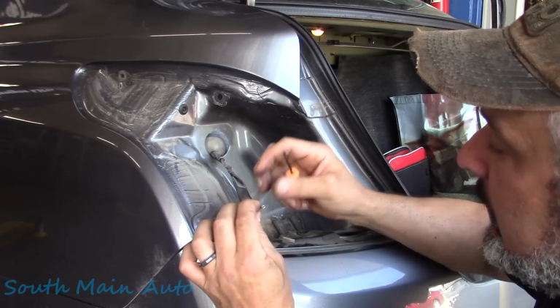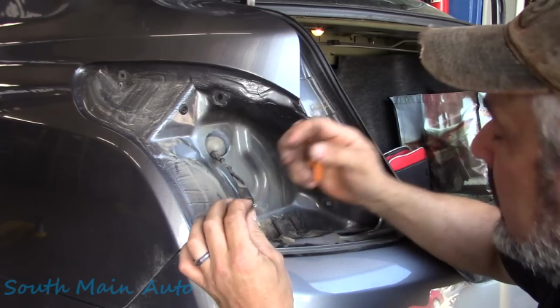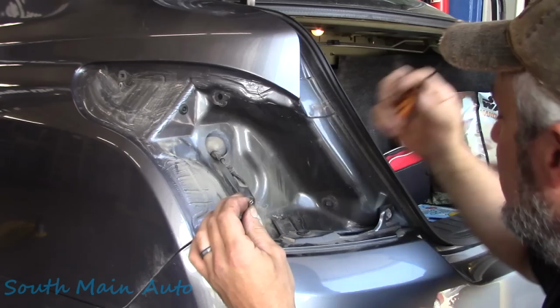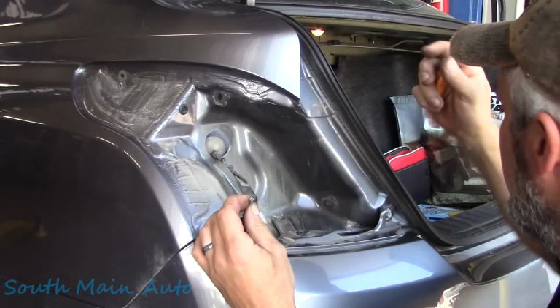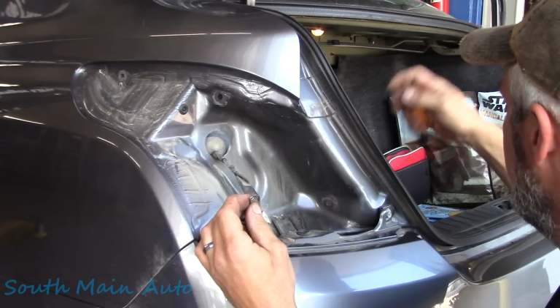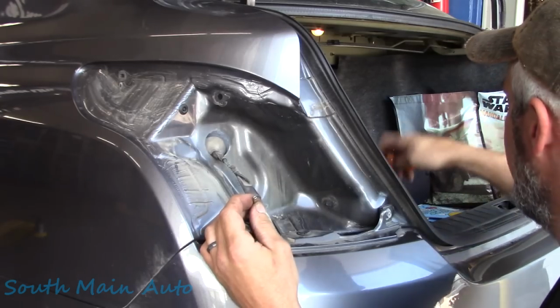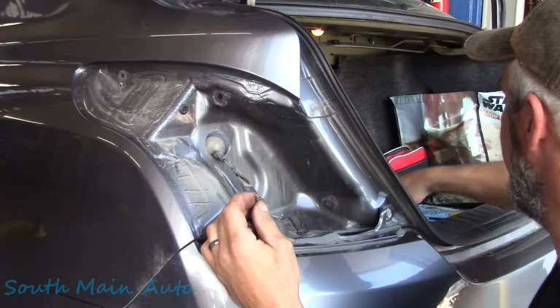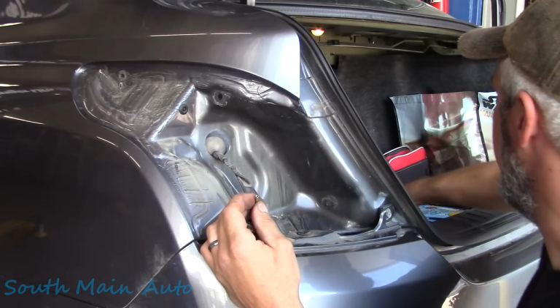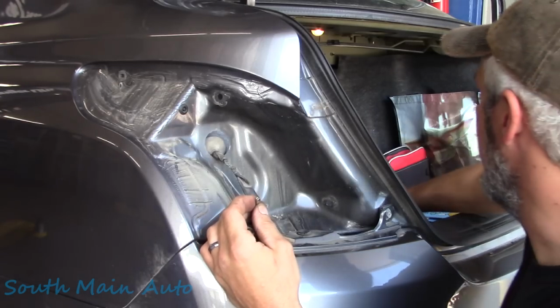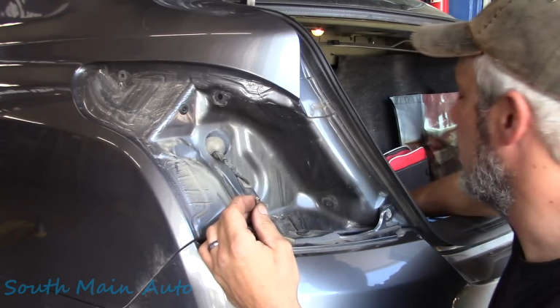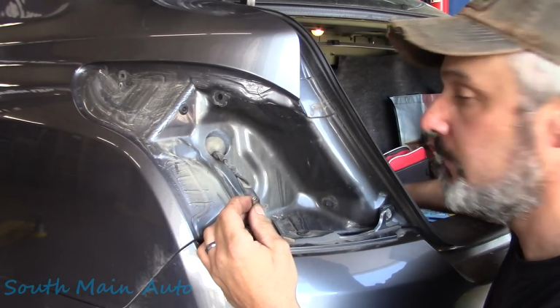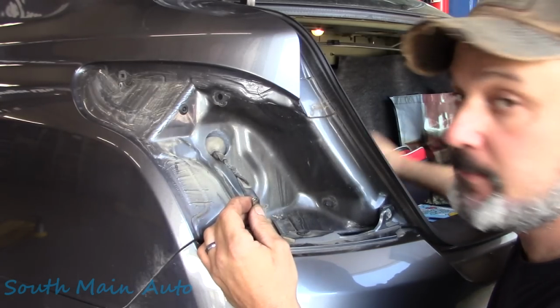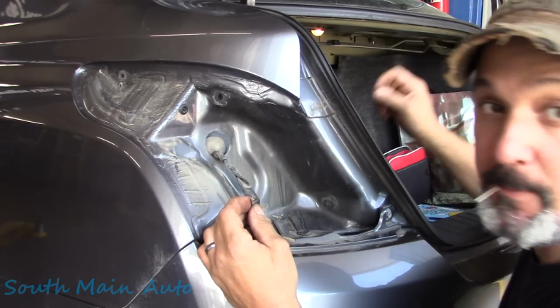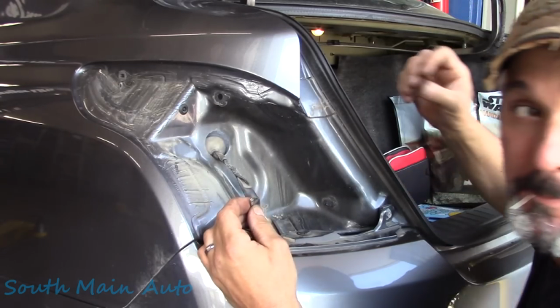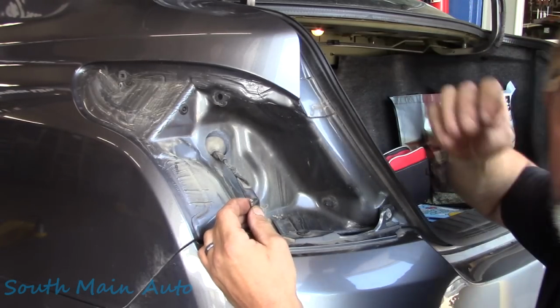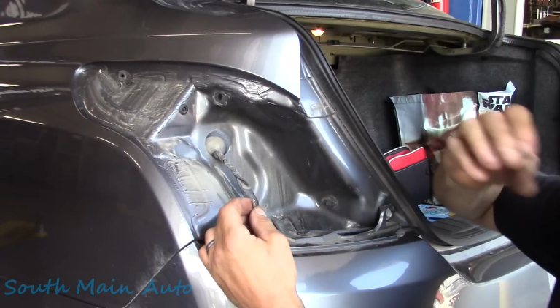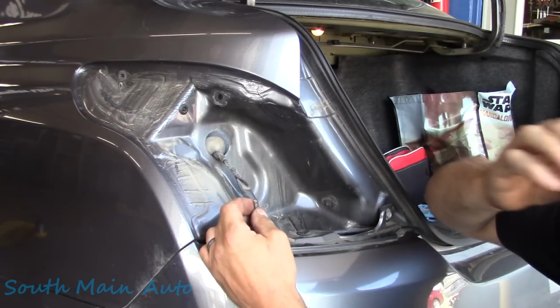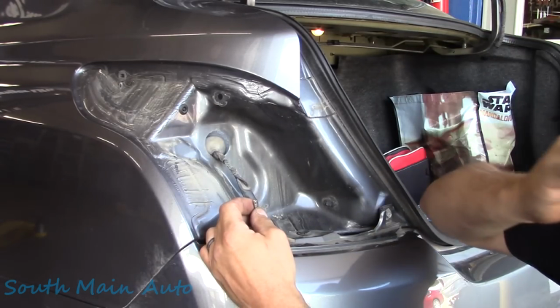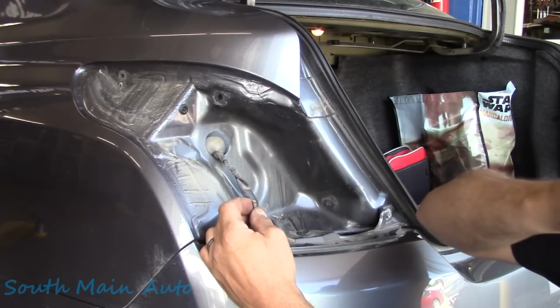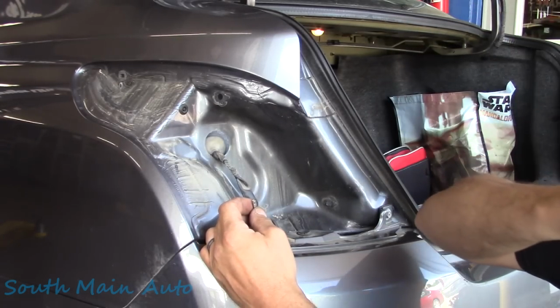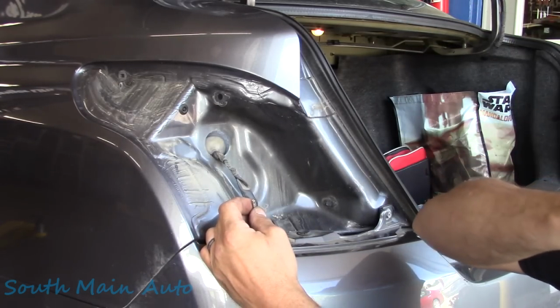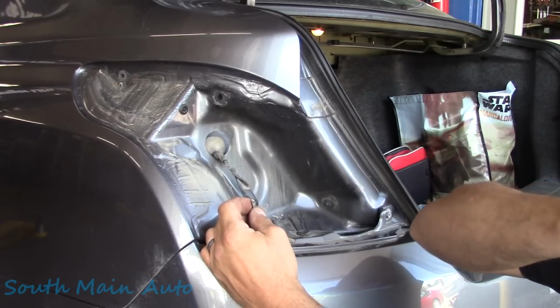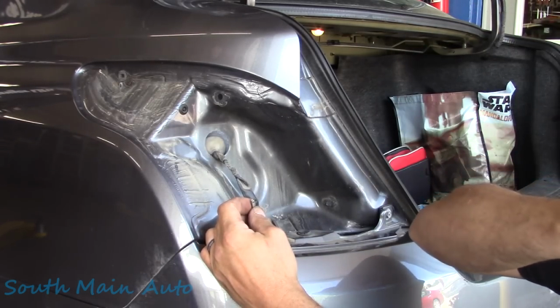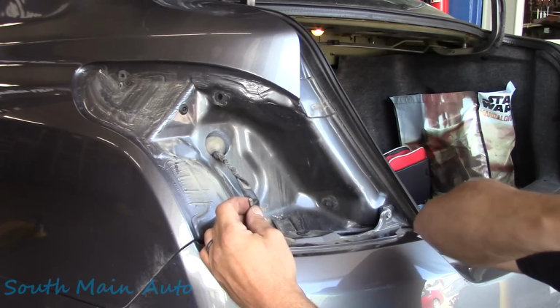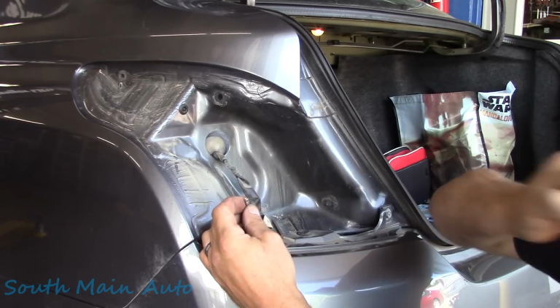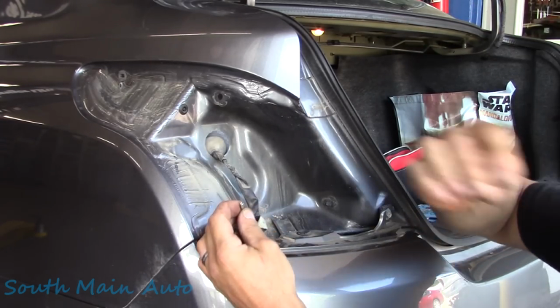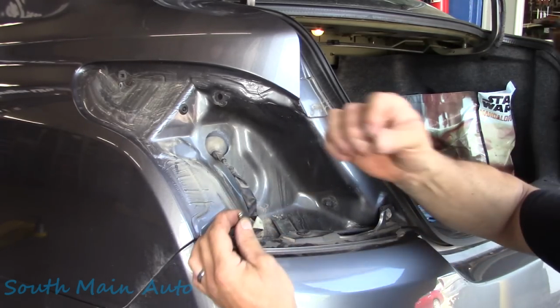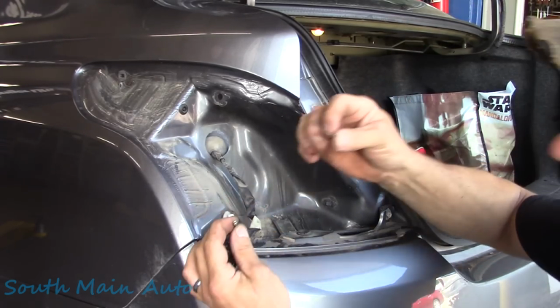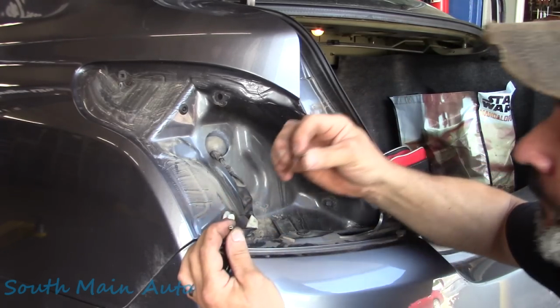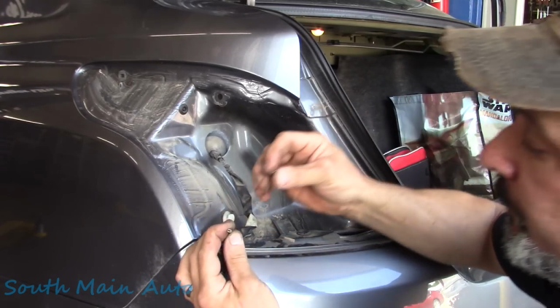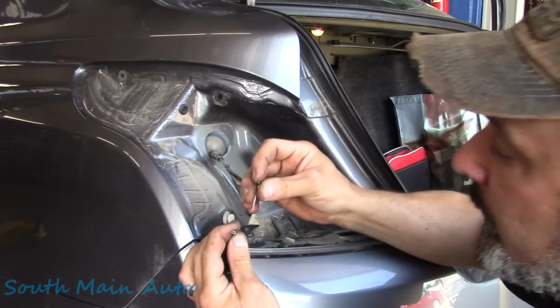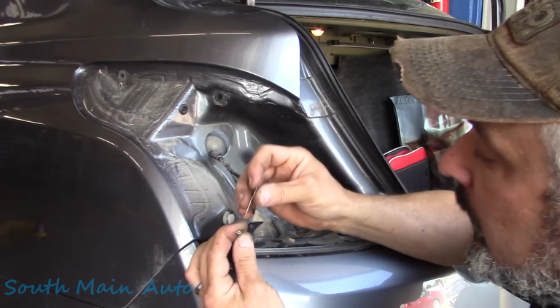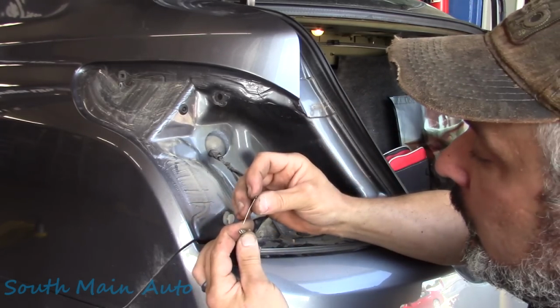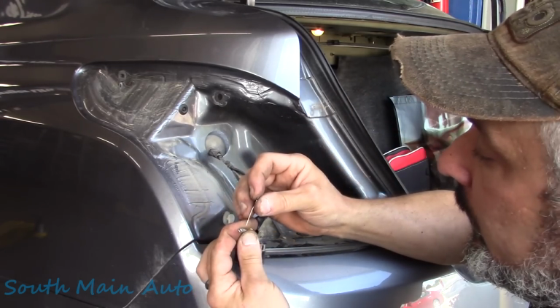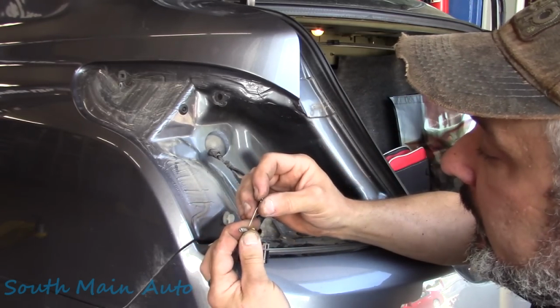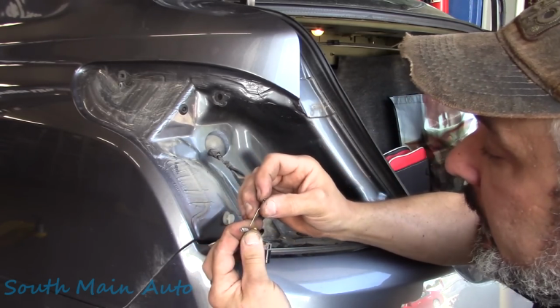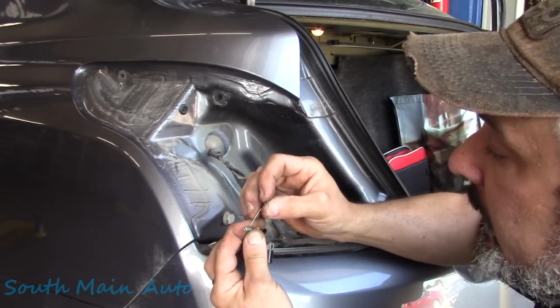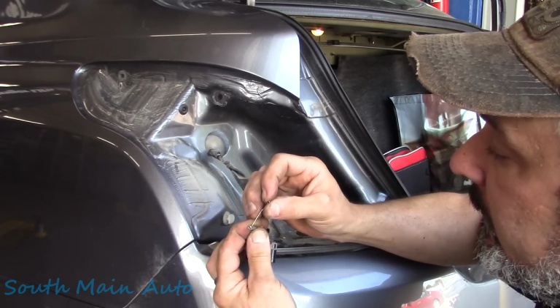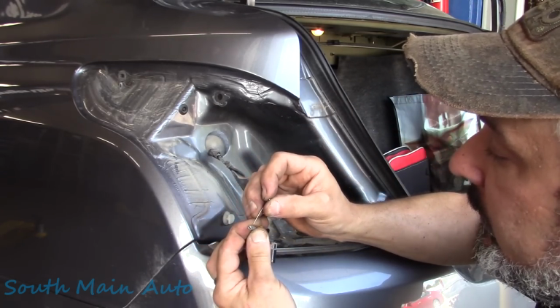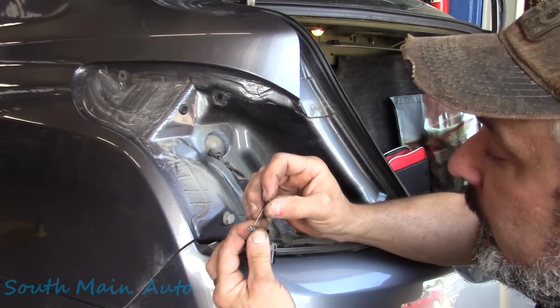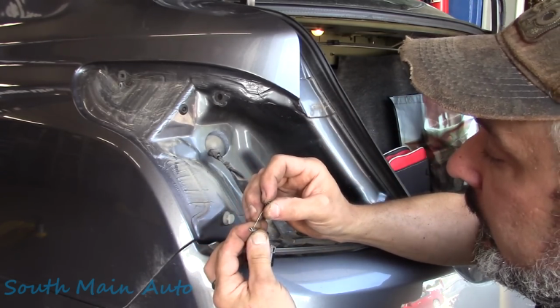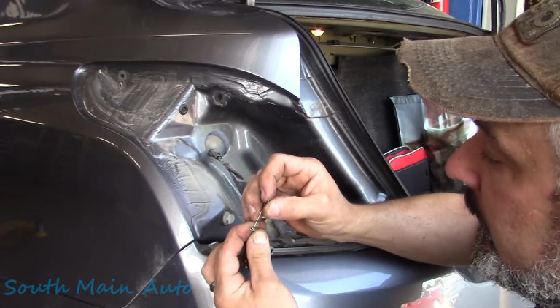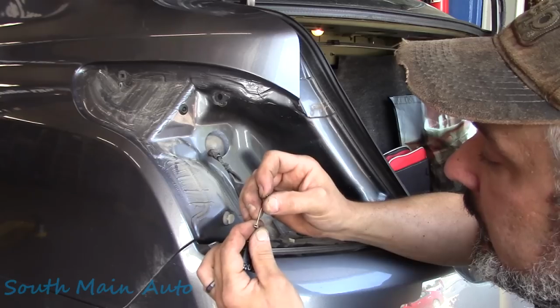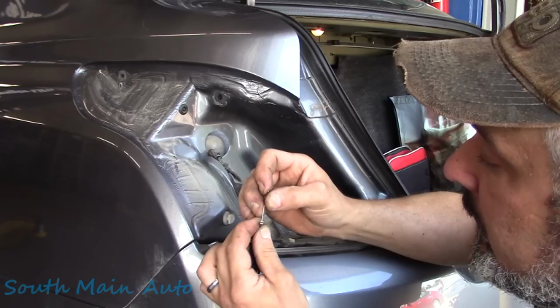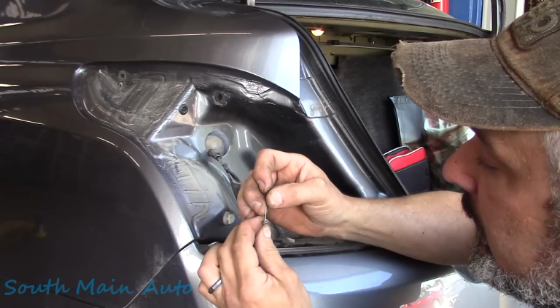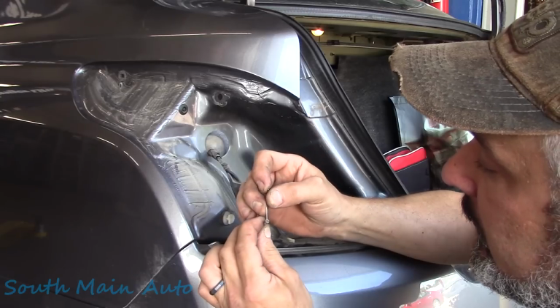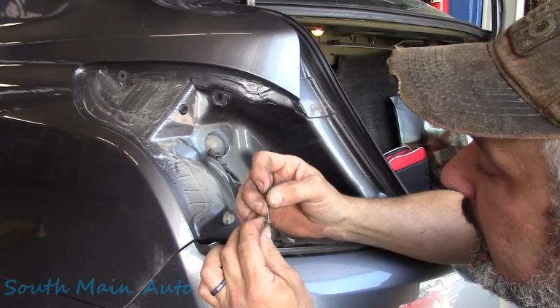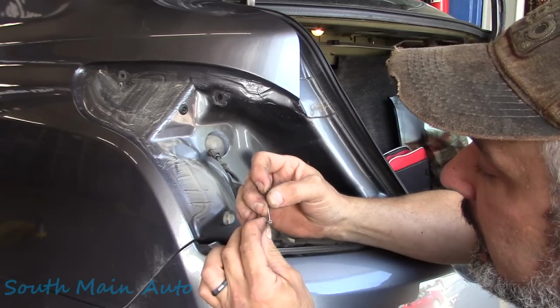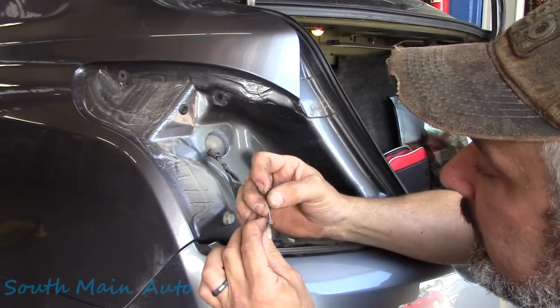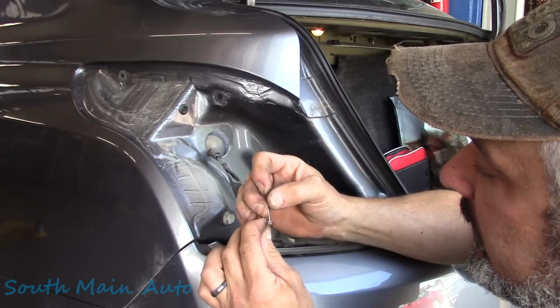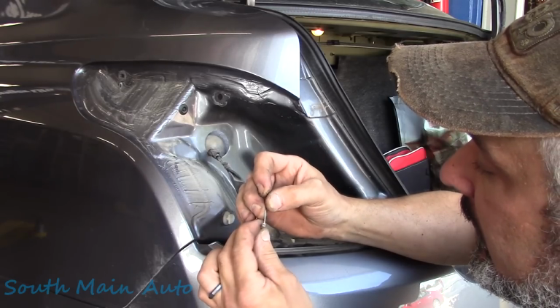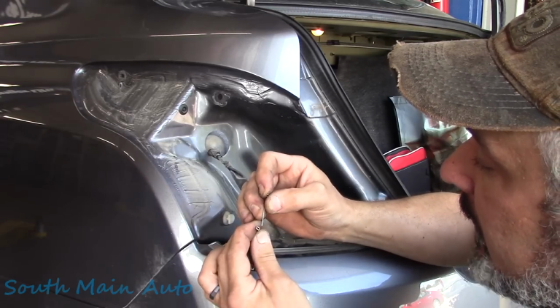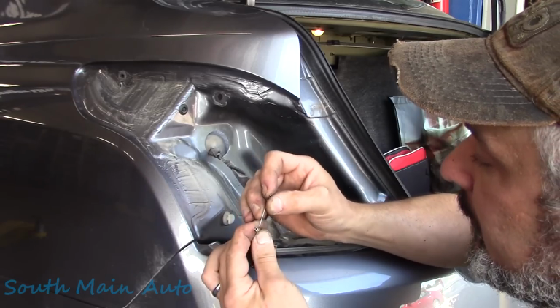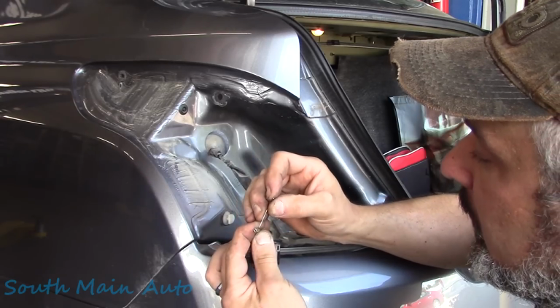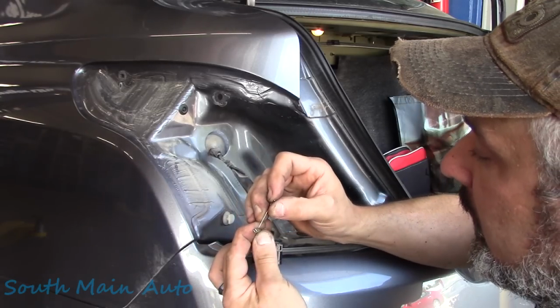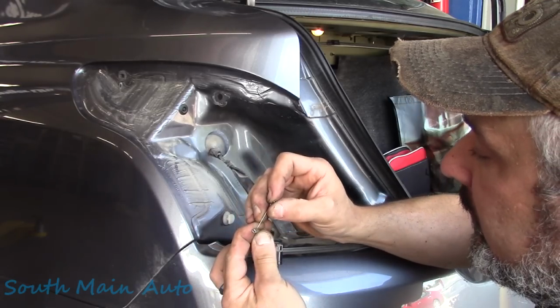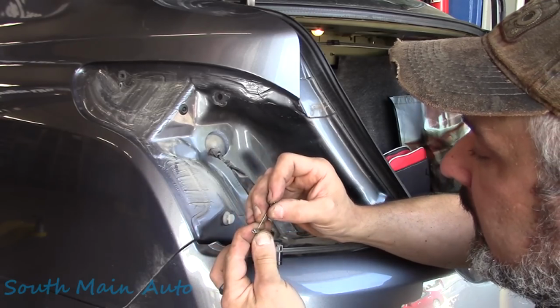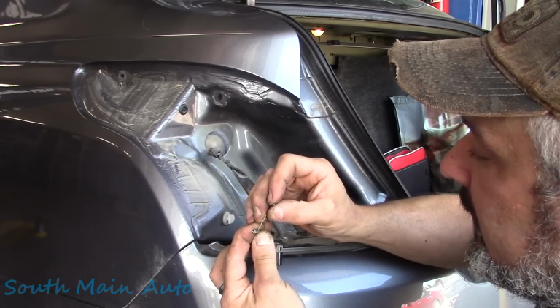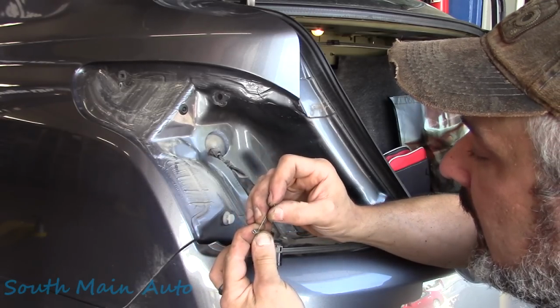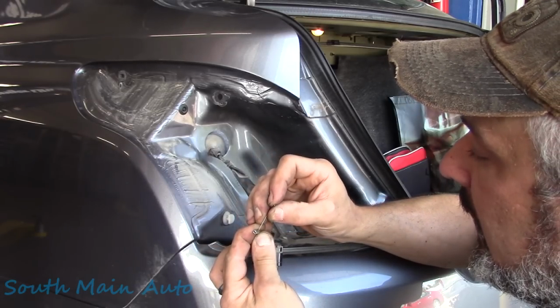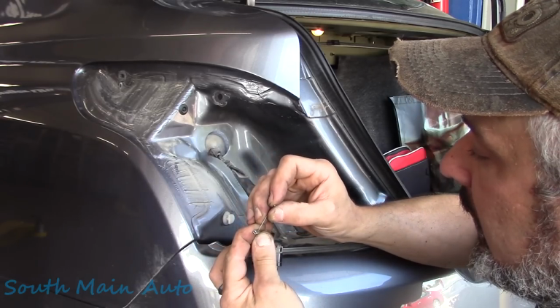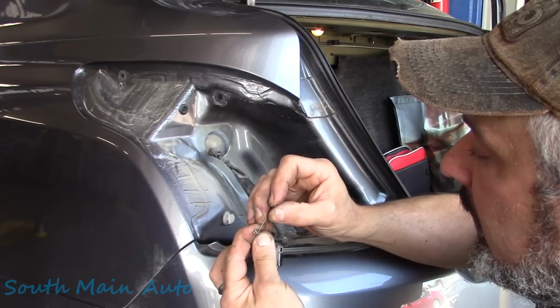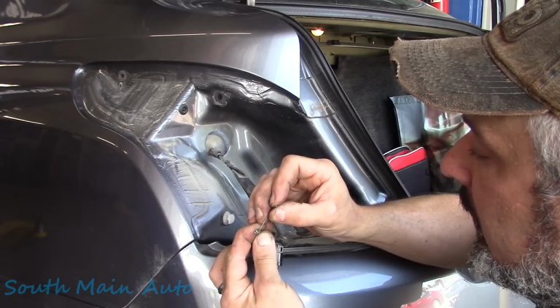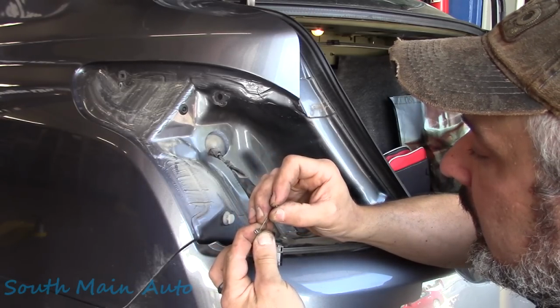Now we can get to the inside part of the tang and tighten it up.